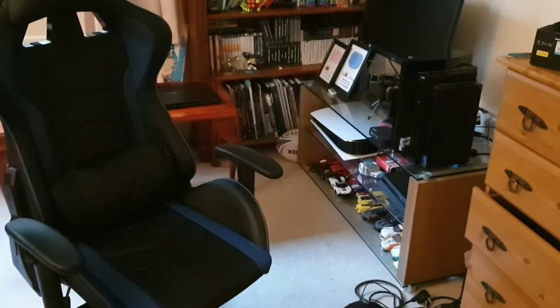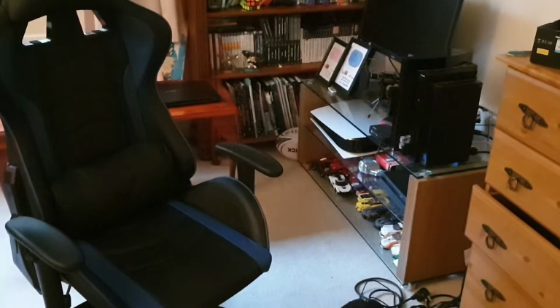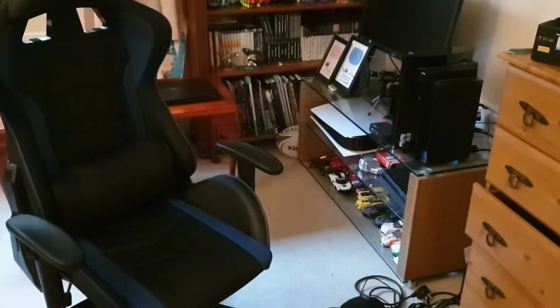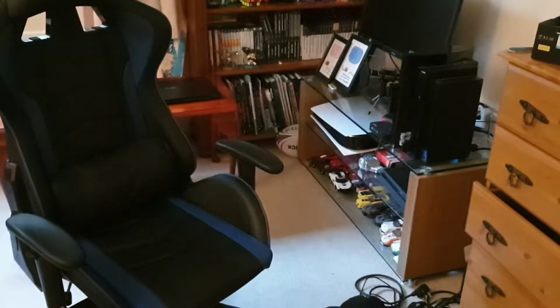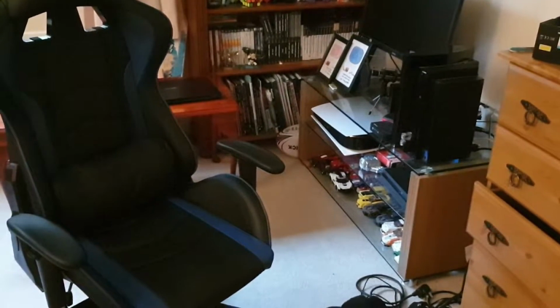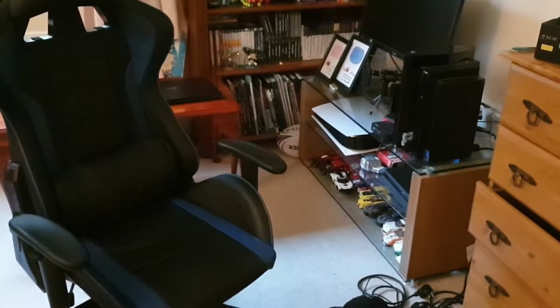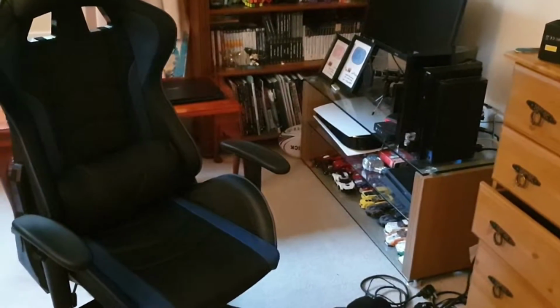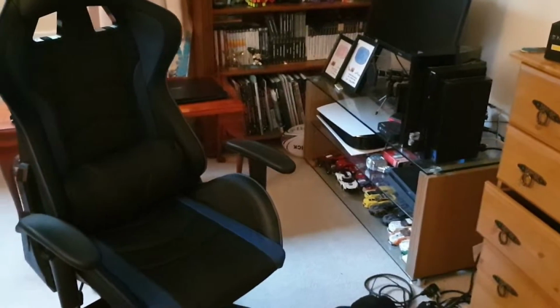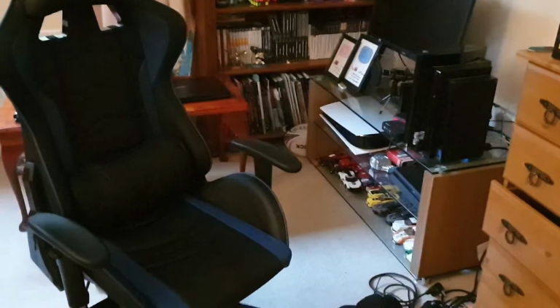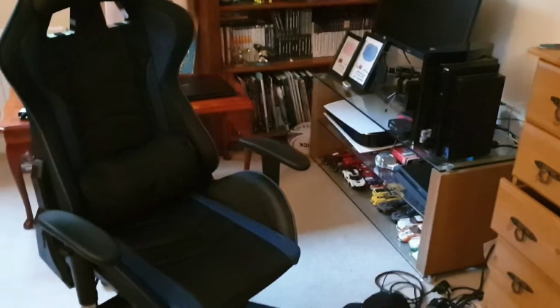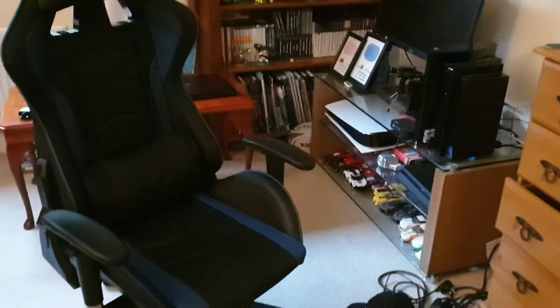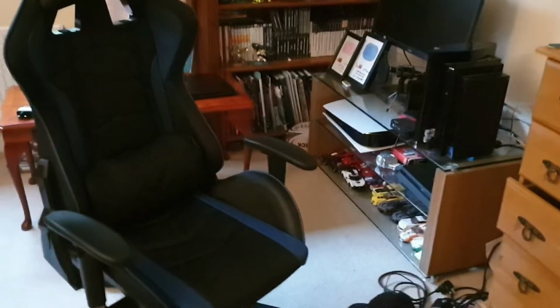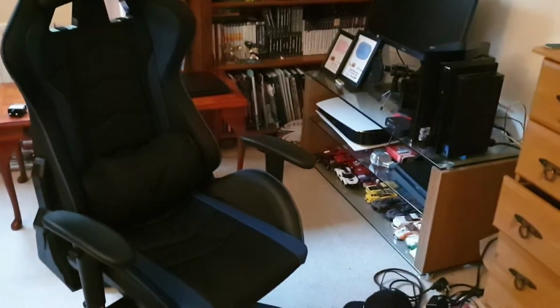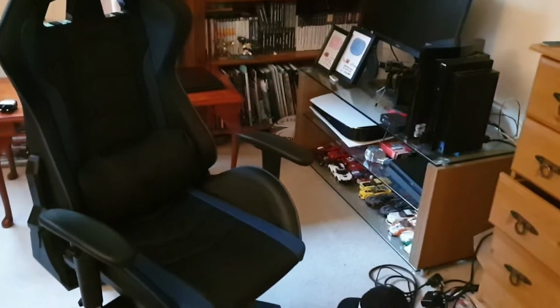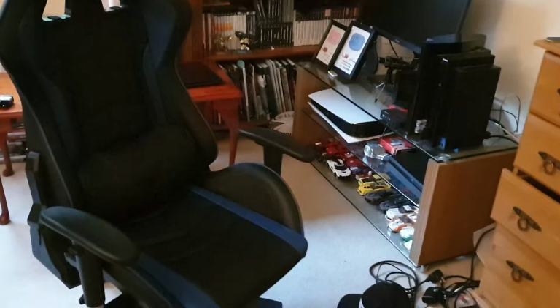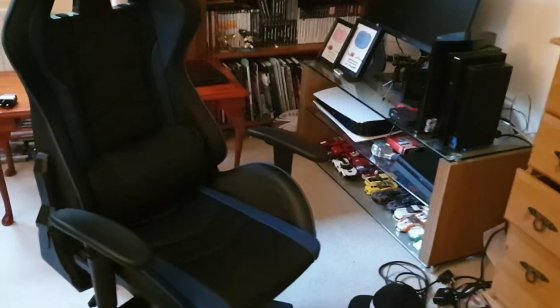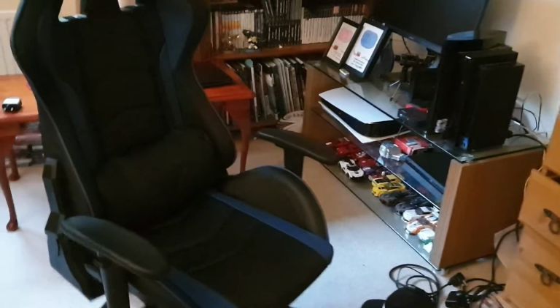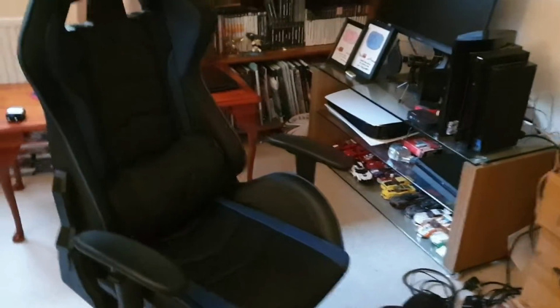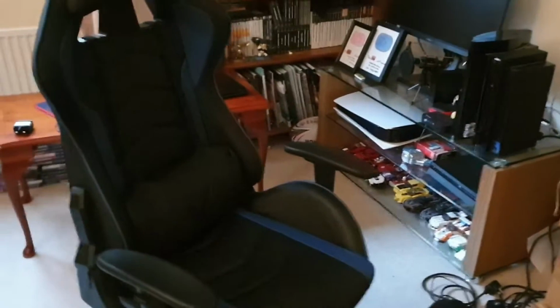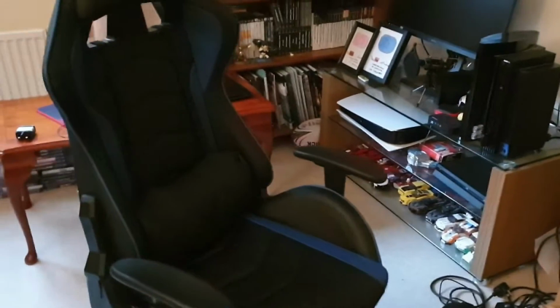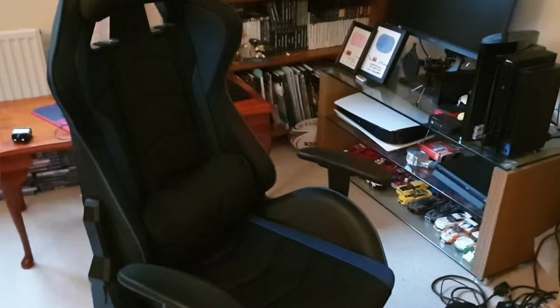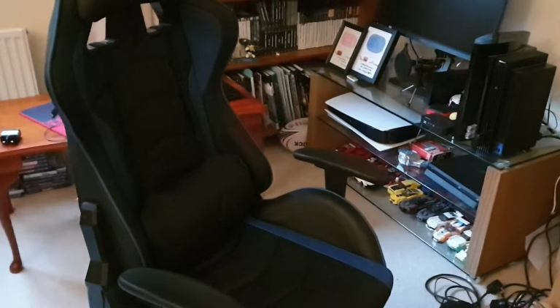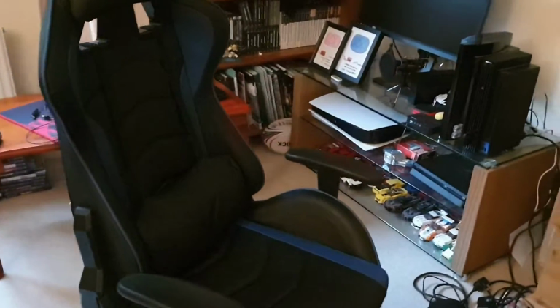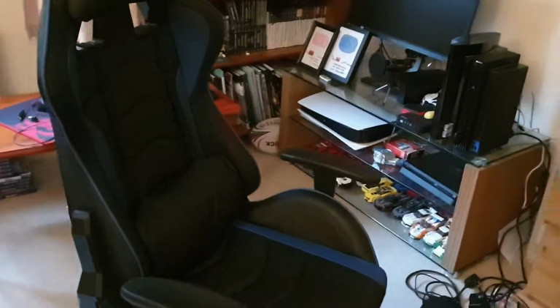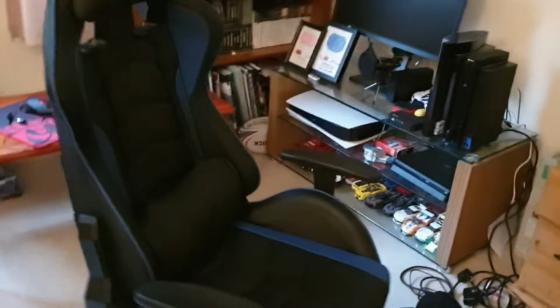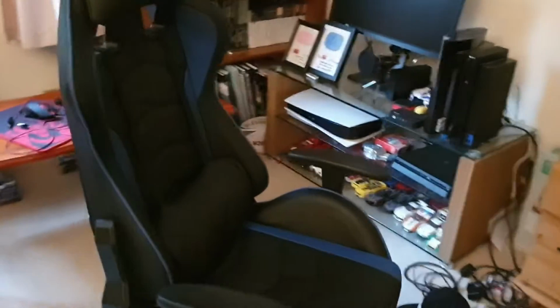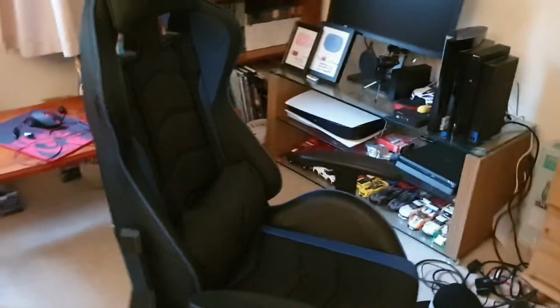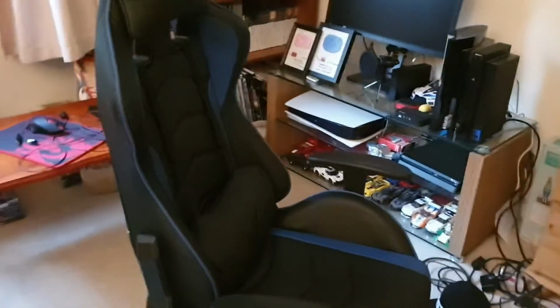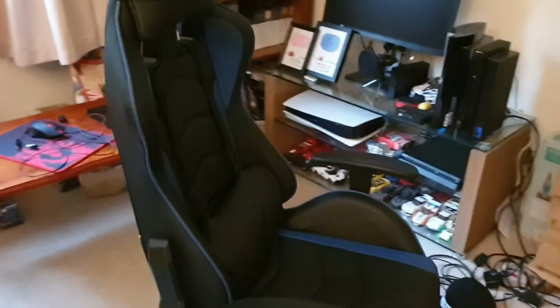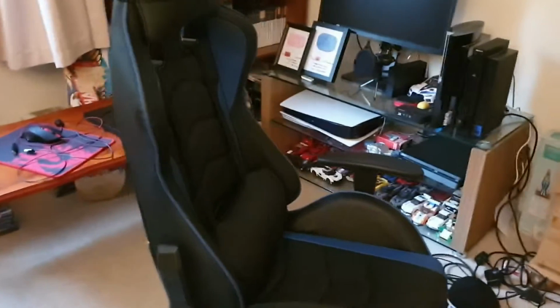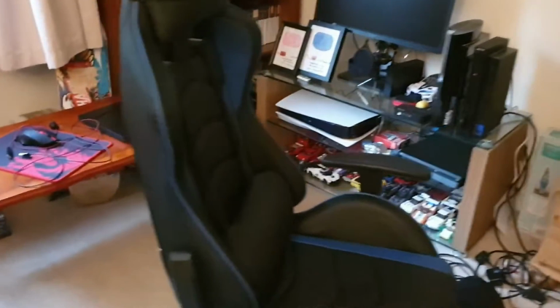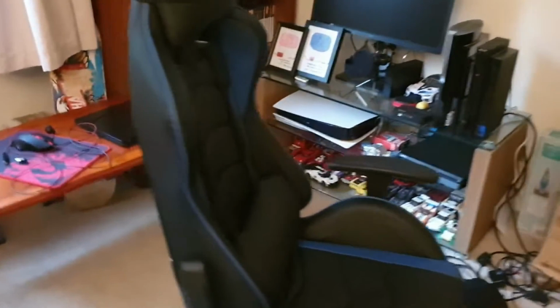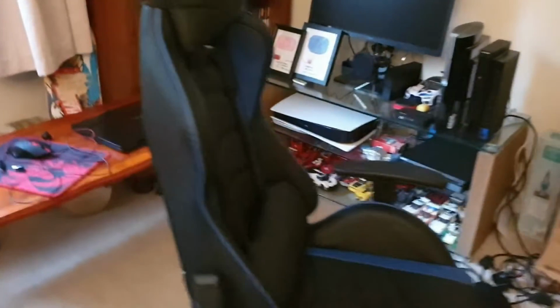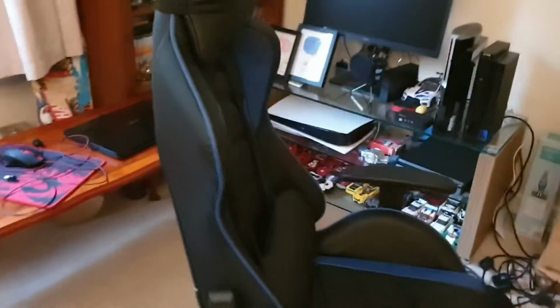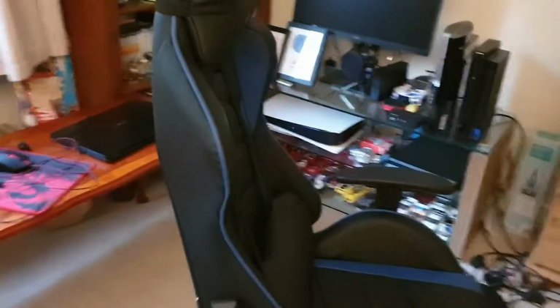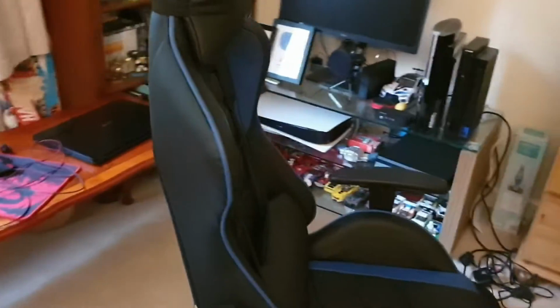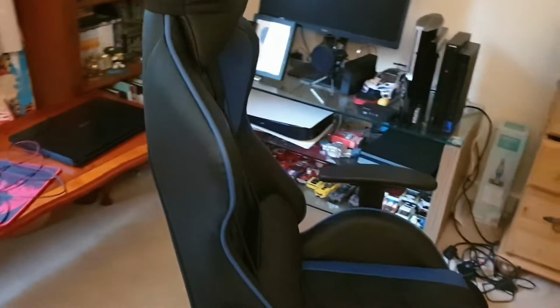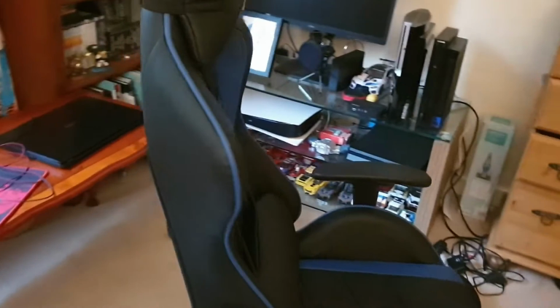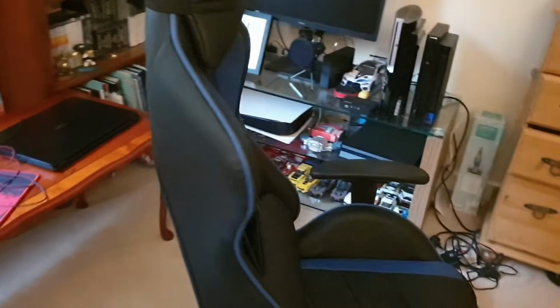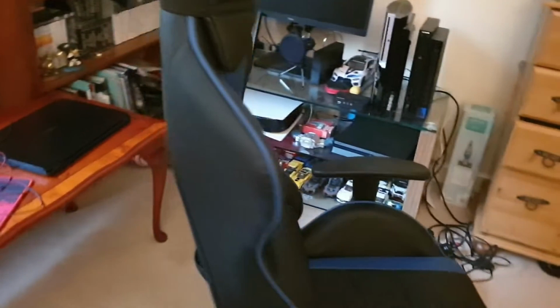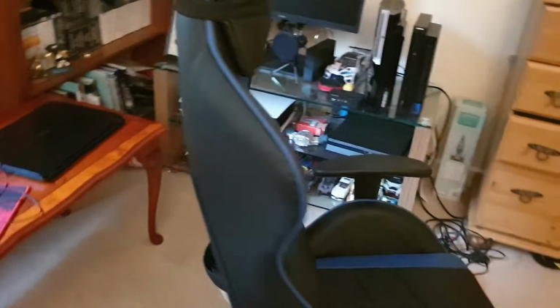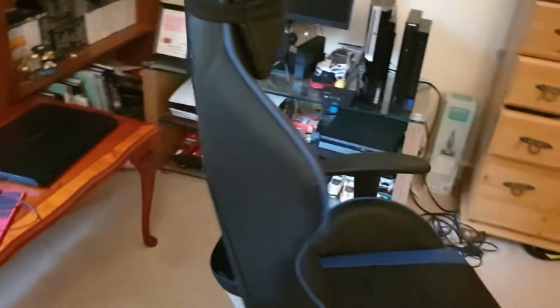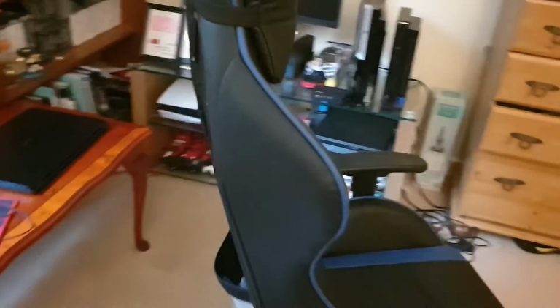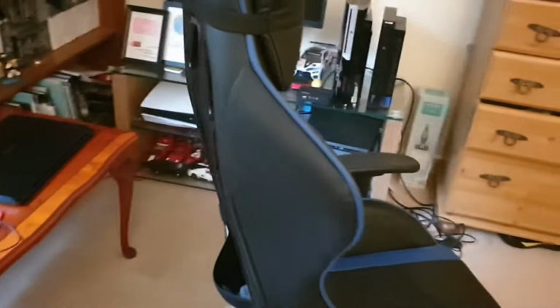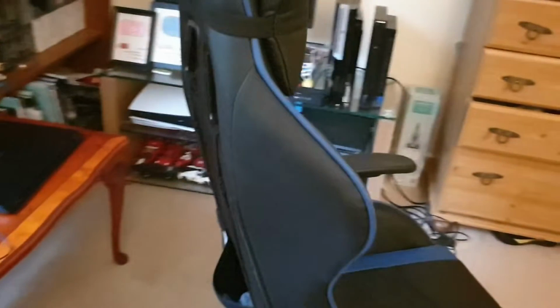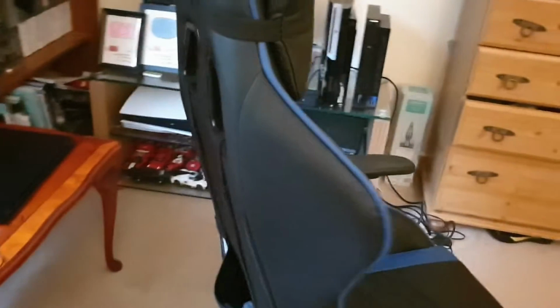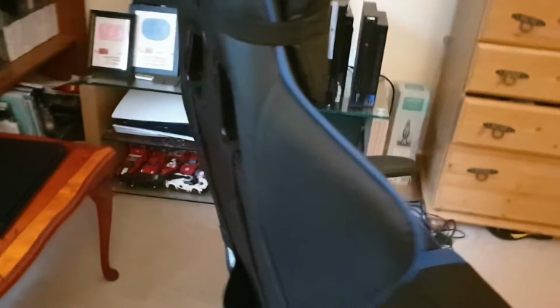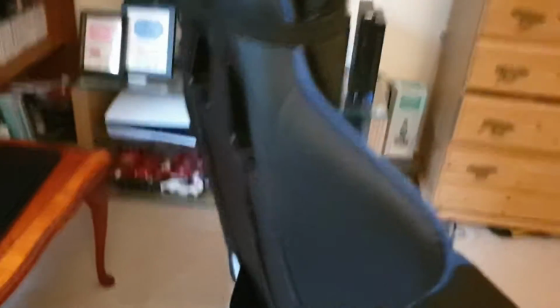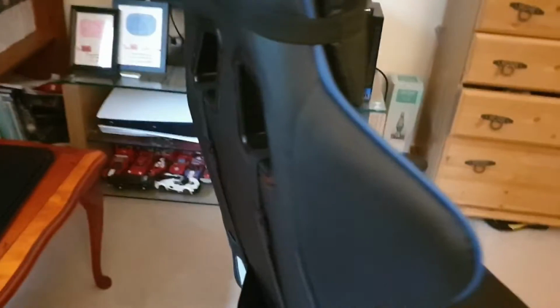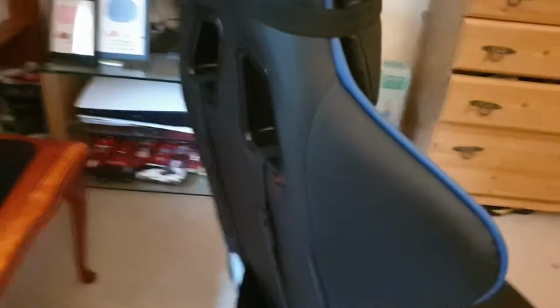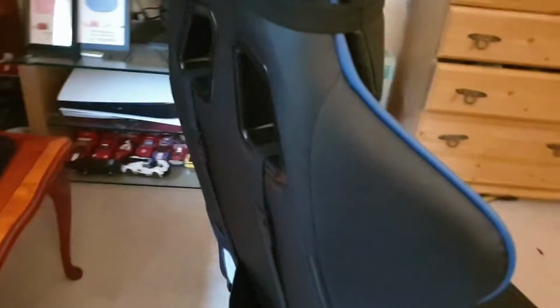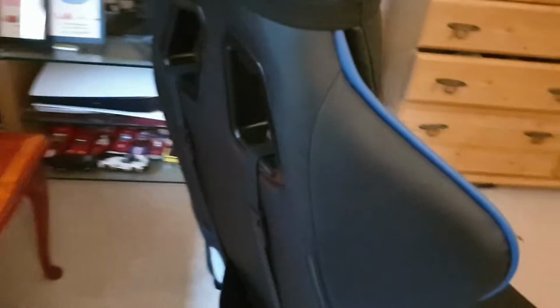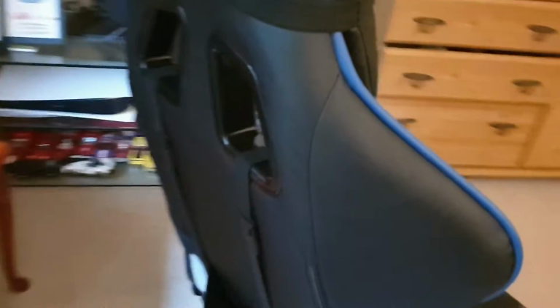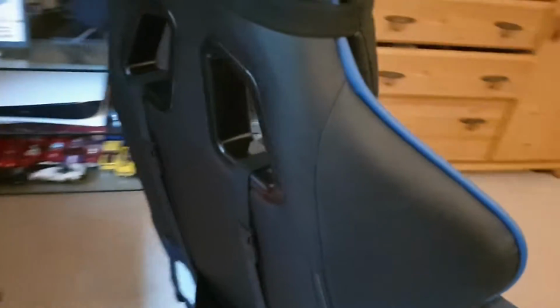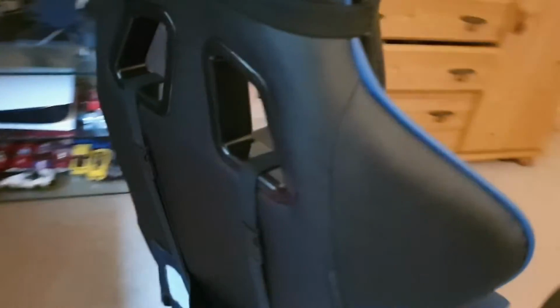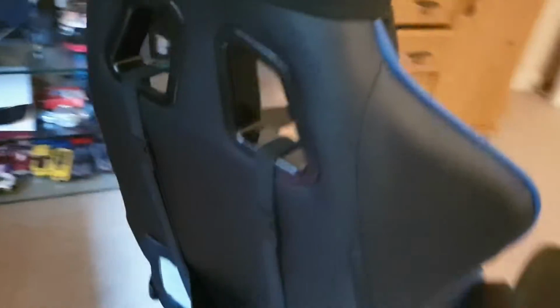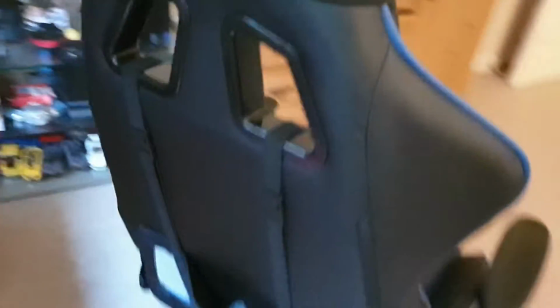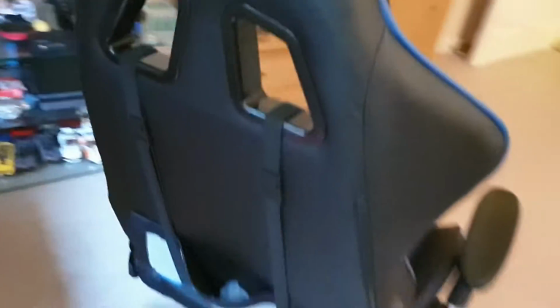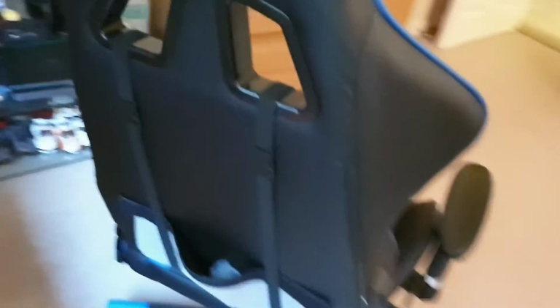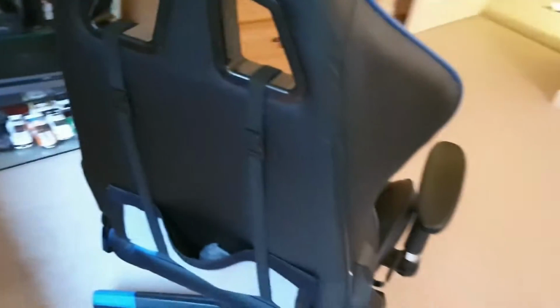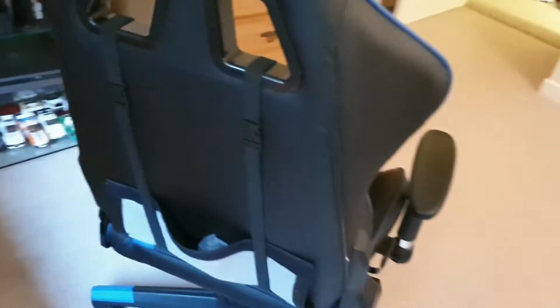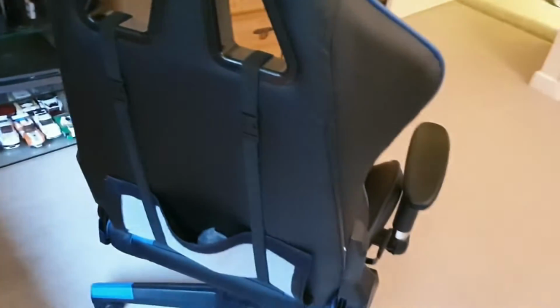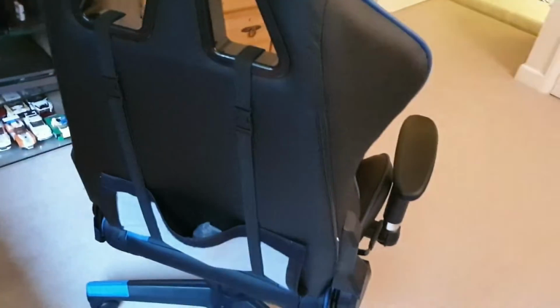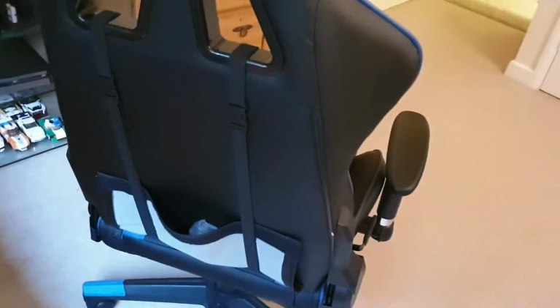Hello everyone, welcome back to the channel. Today we're doing my 300 subs setup tour. Let's just get straight into it.